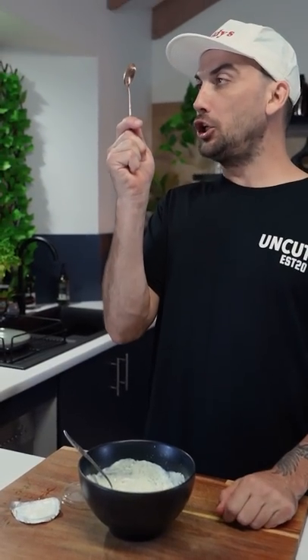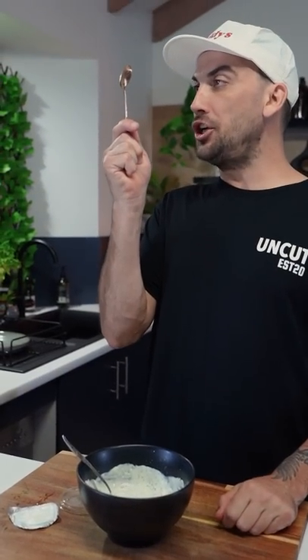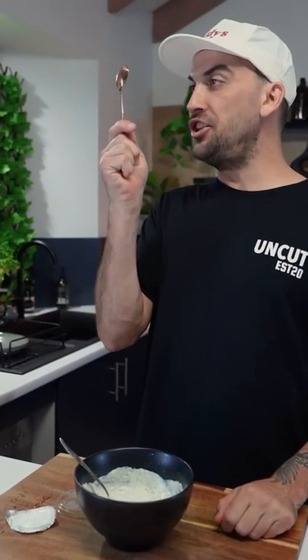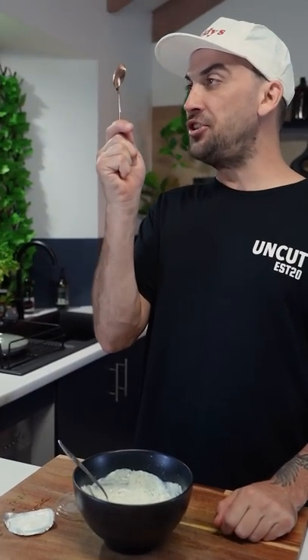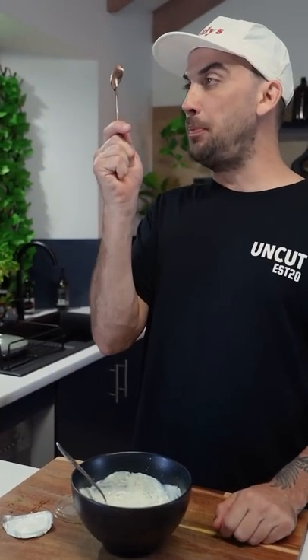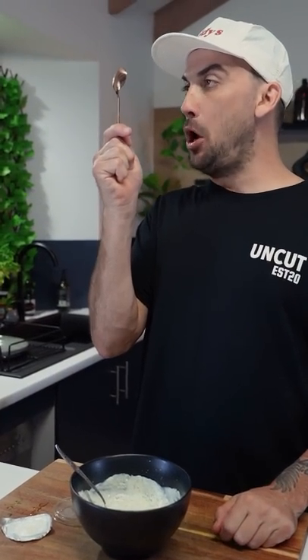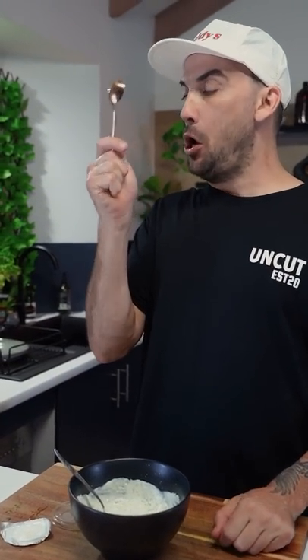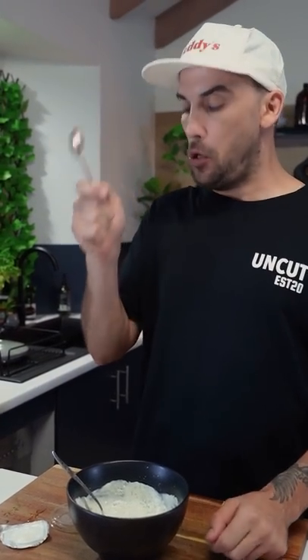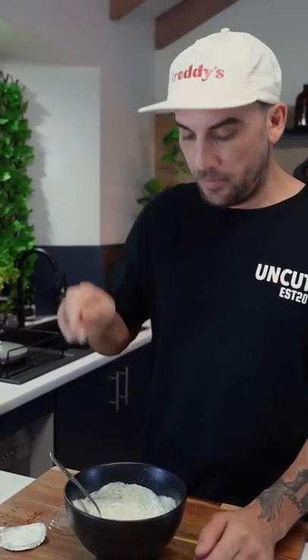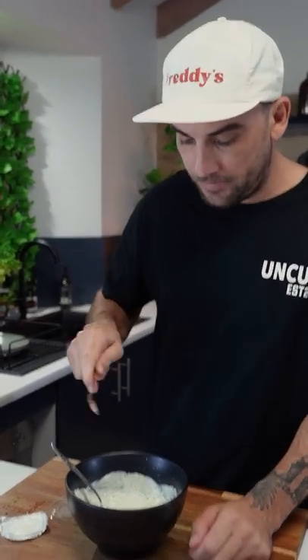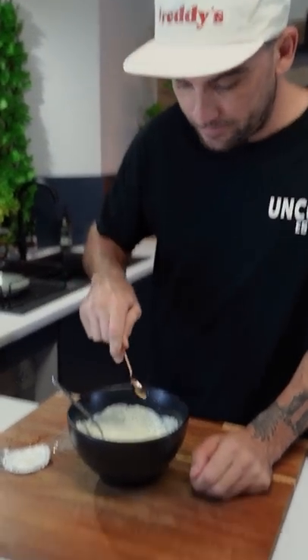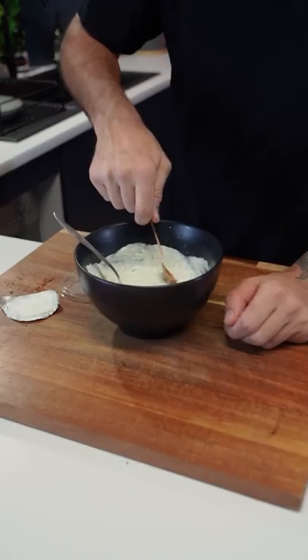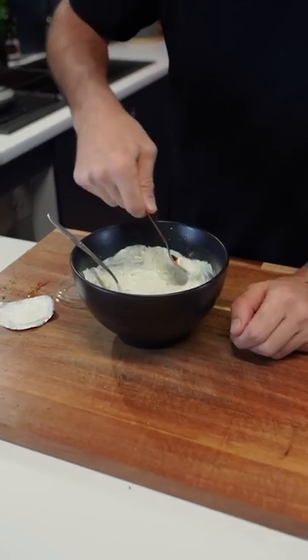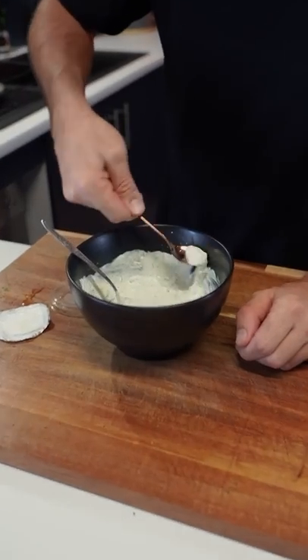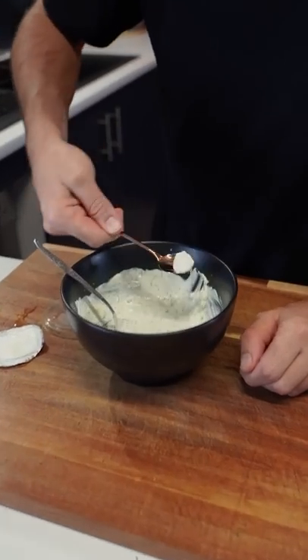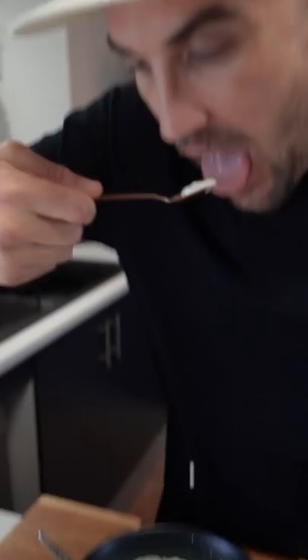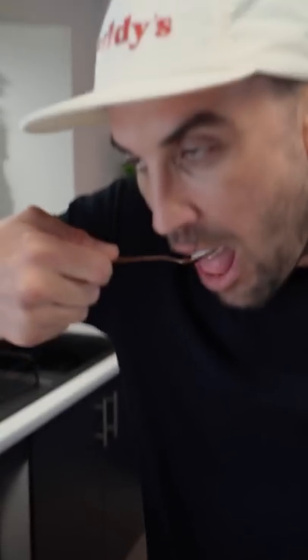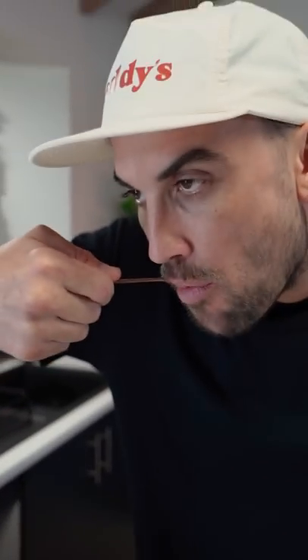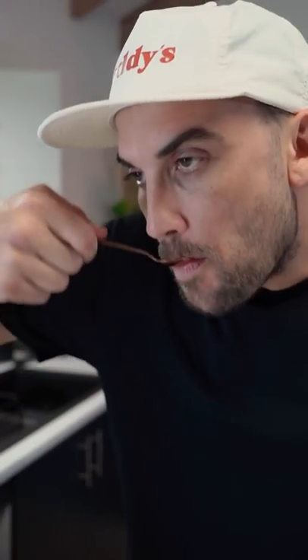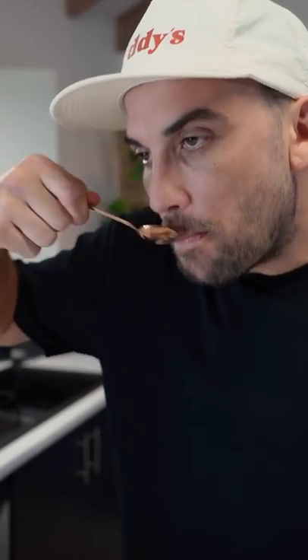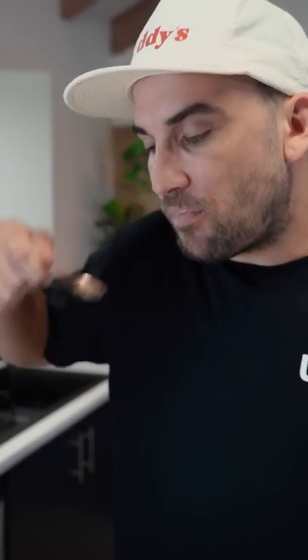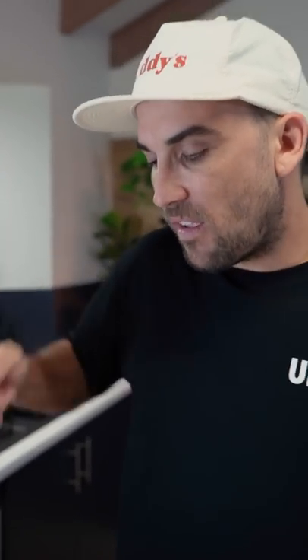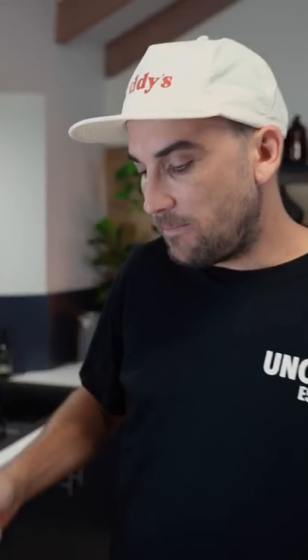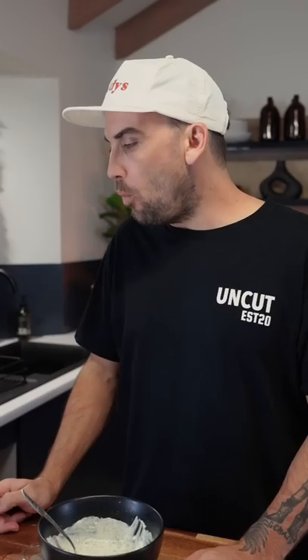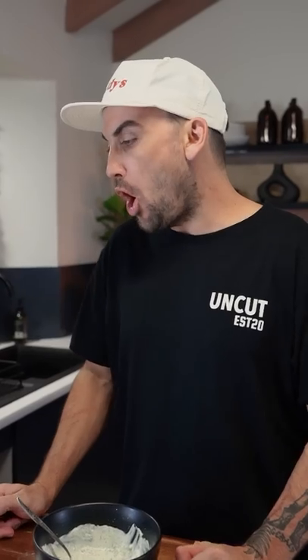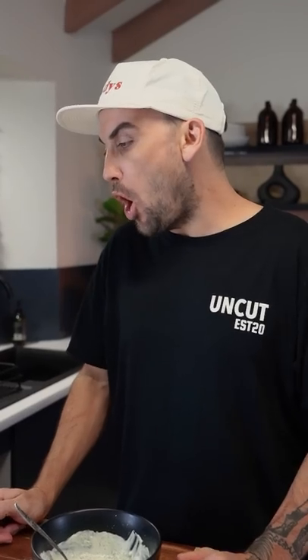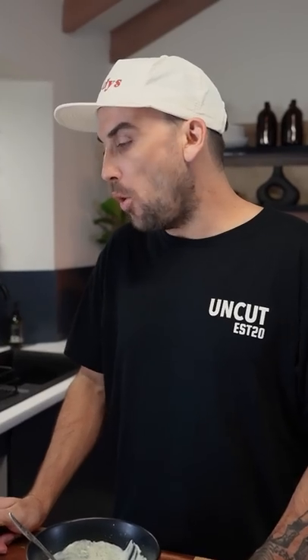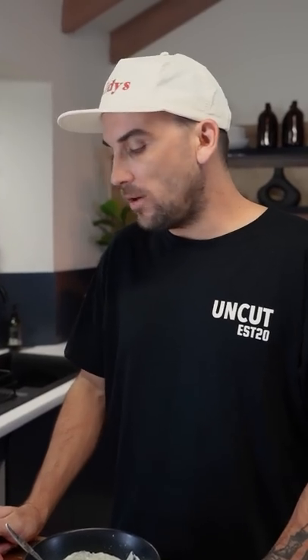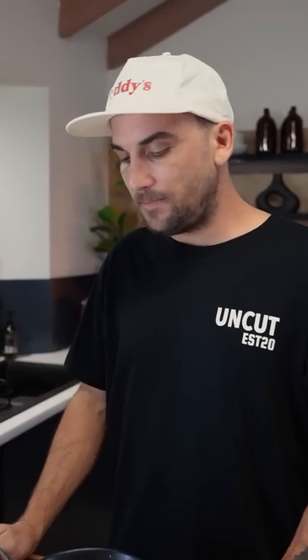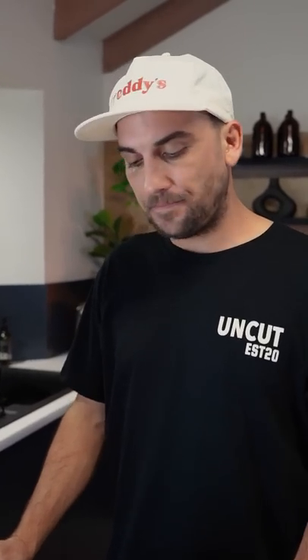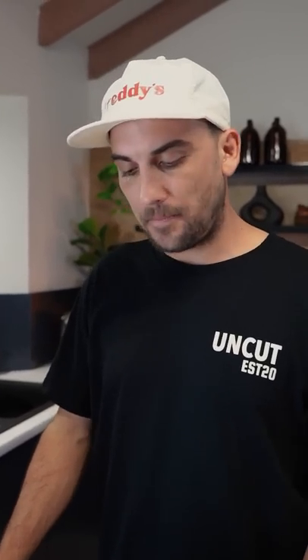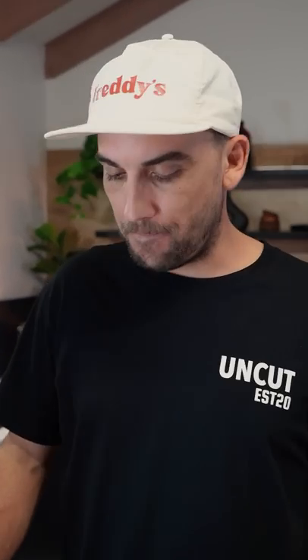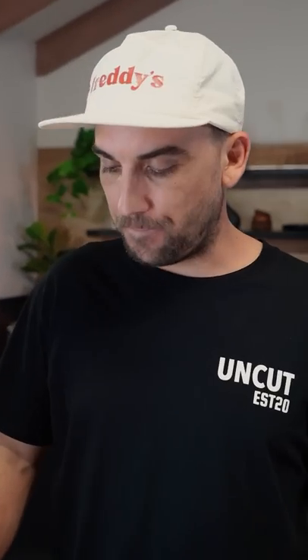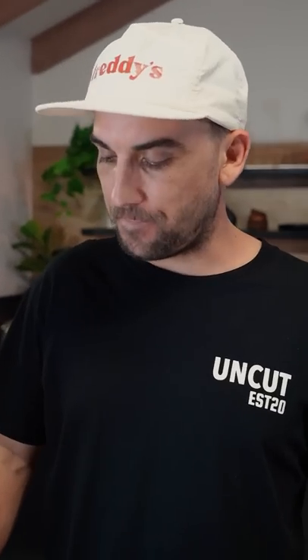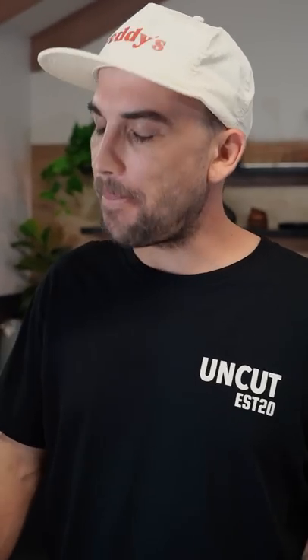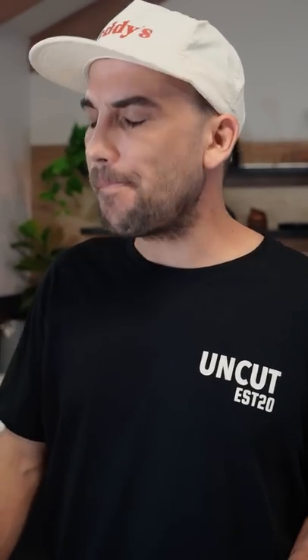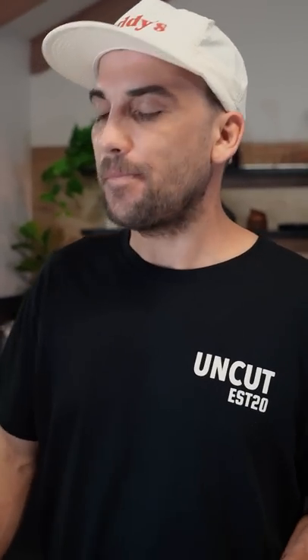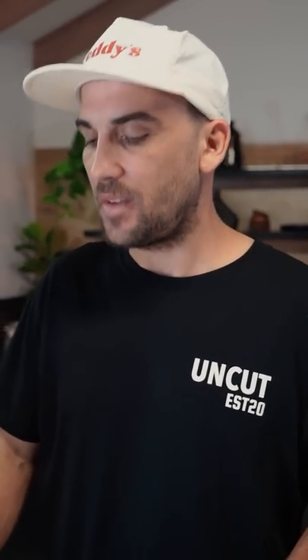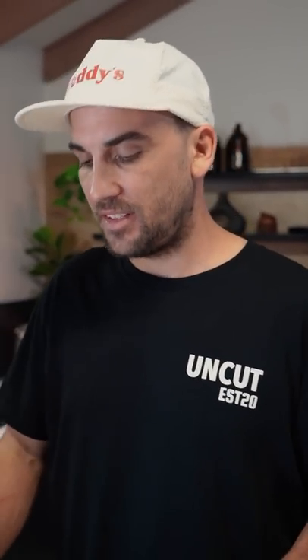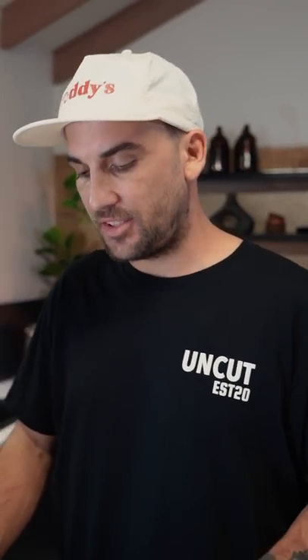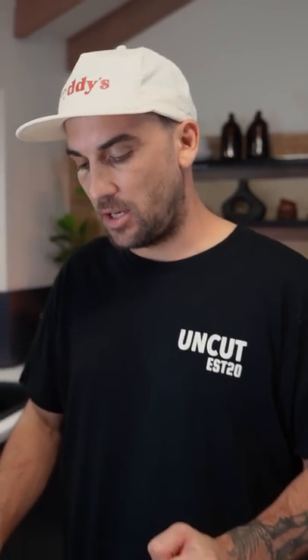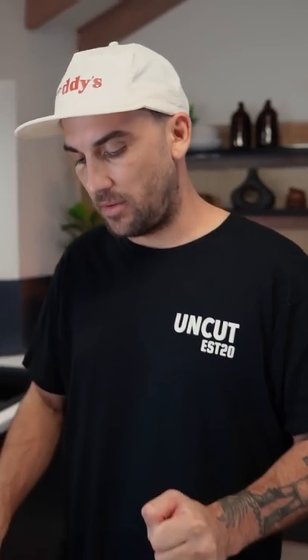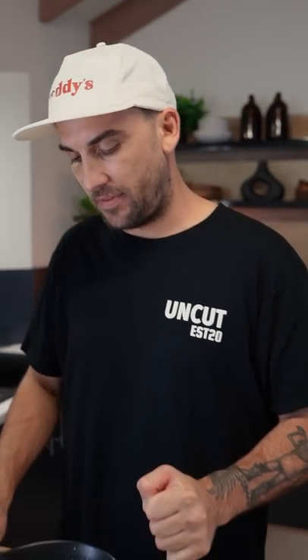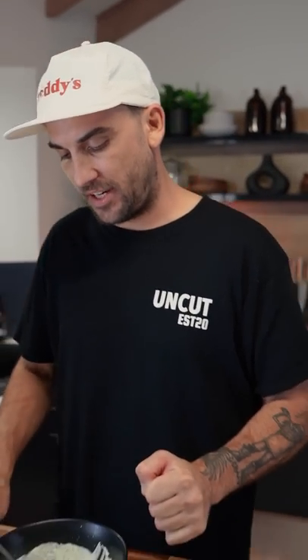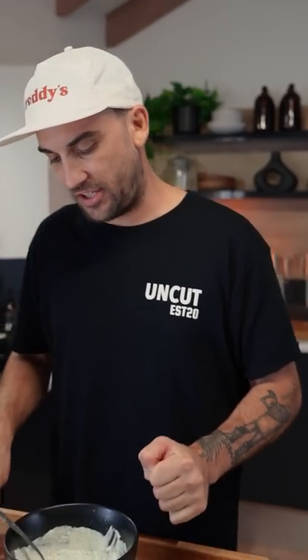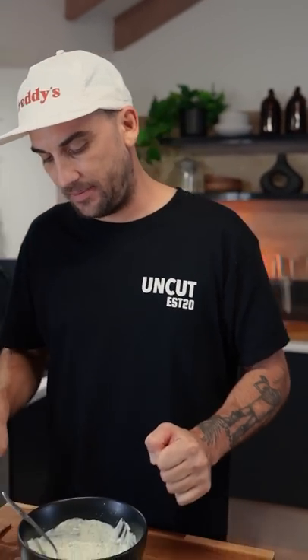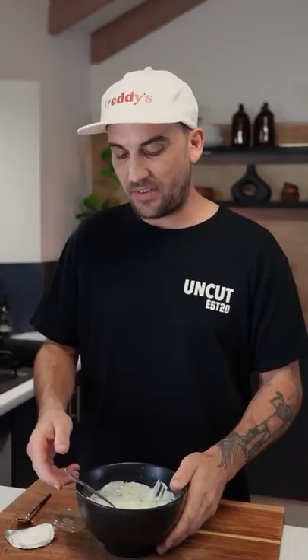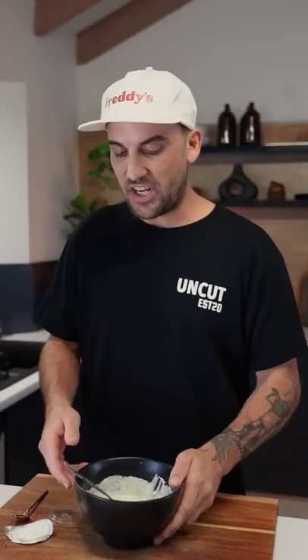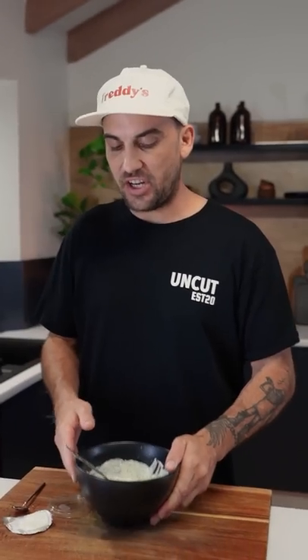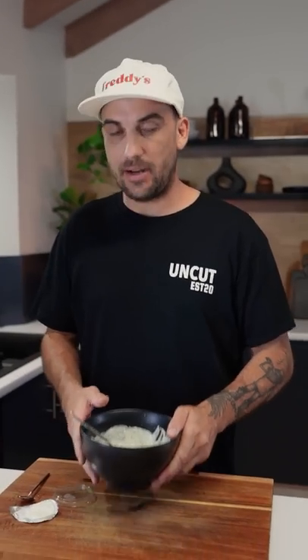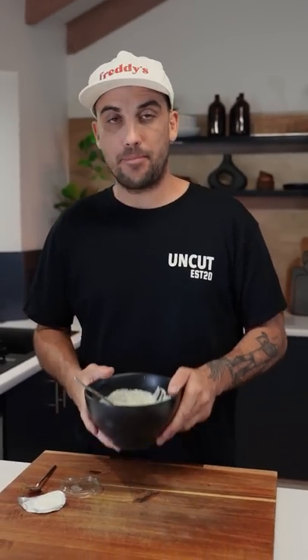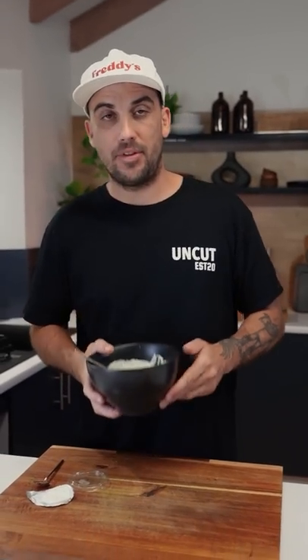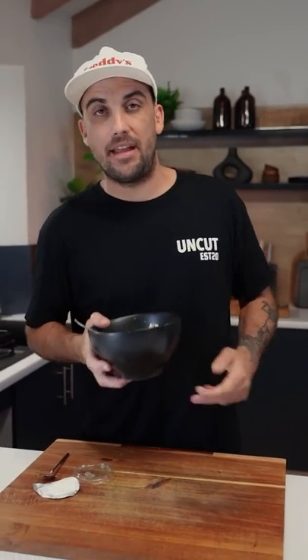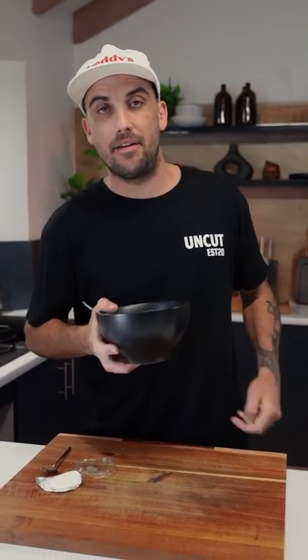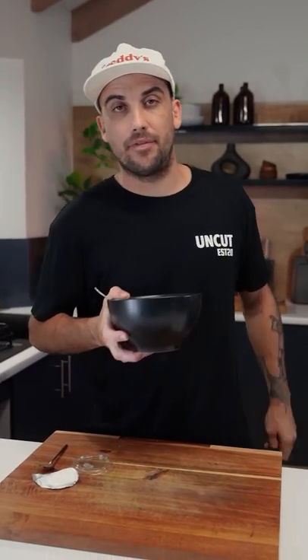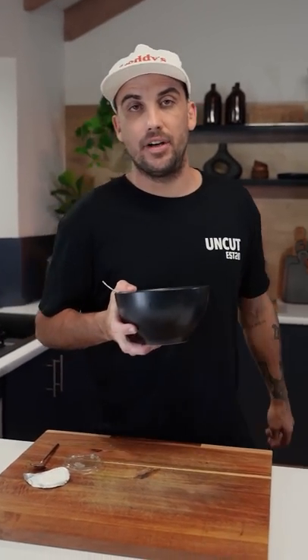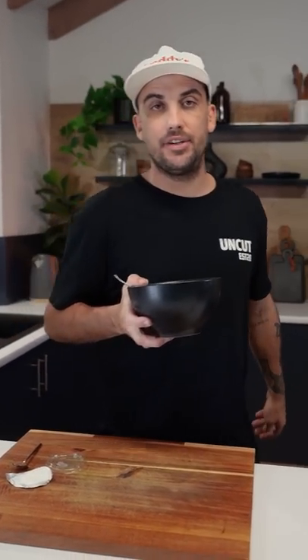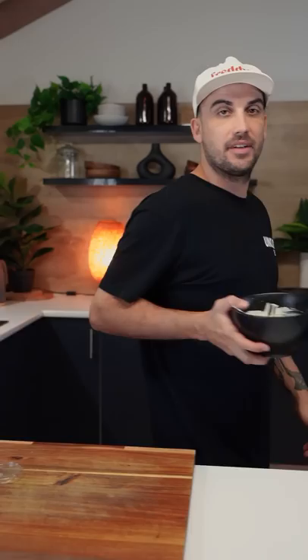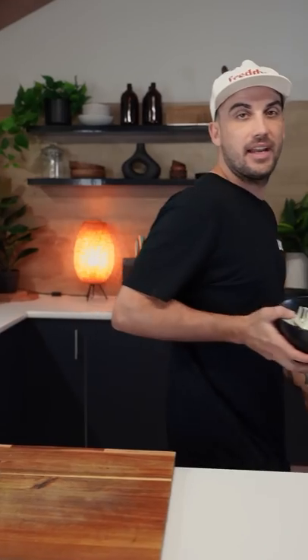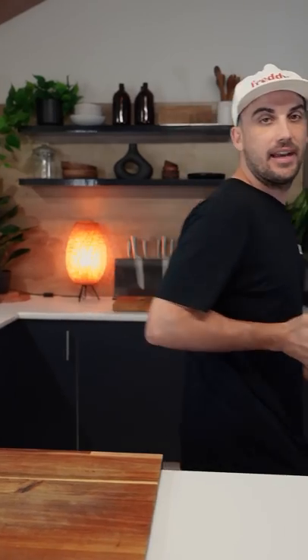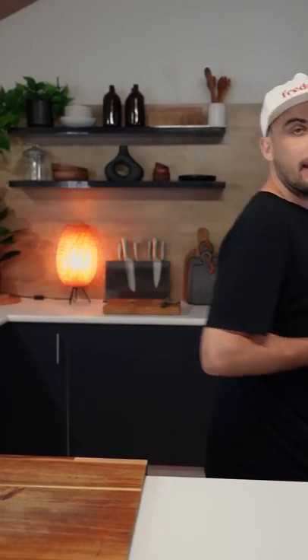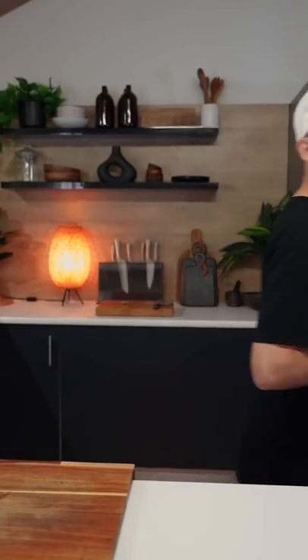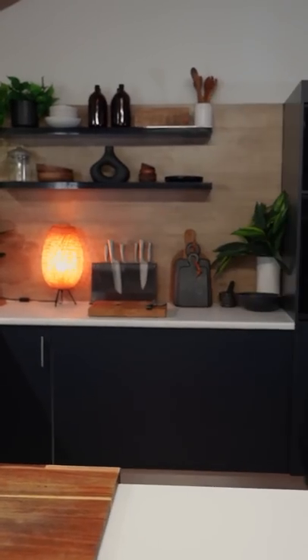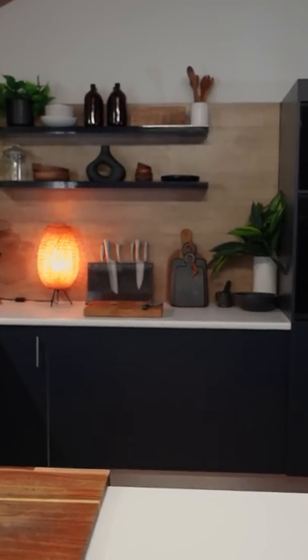Mix it all up — golden spoon. So refreshing and fresh. Put that in the fridge and get it out later.